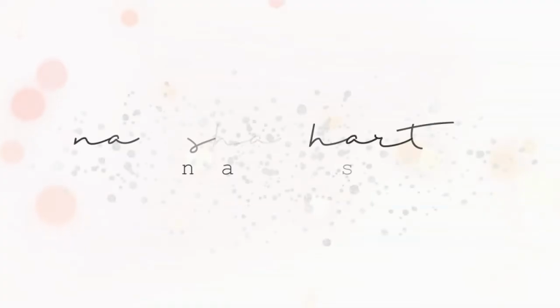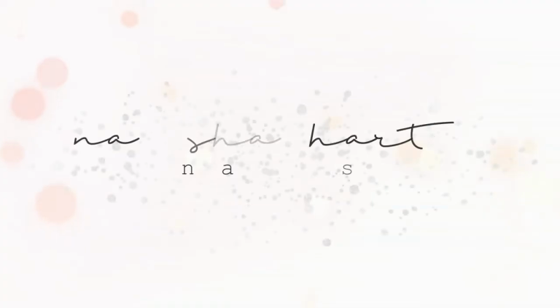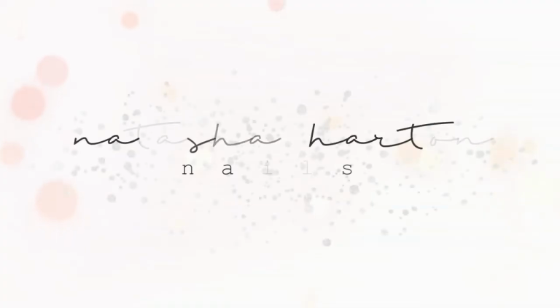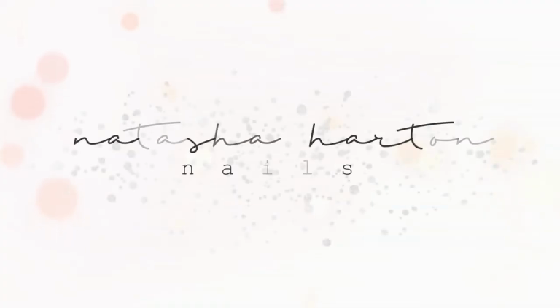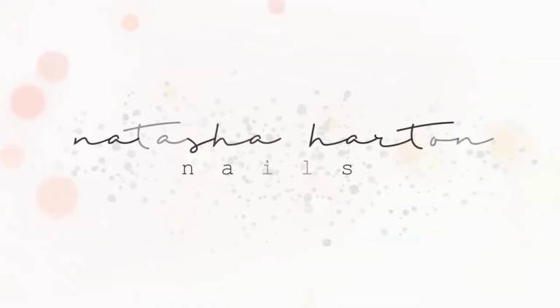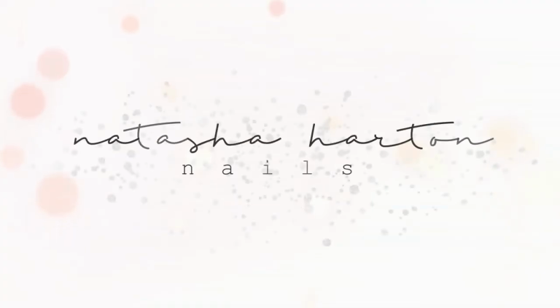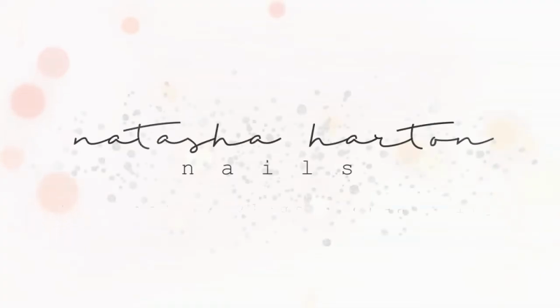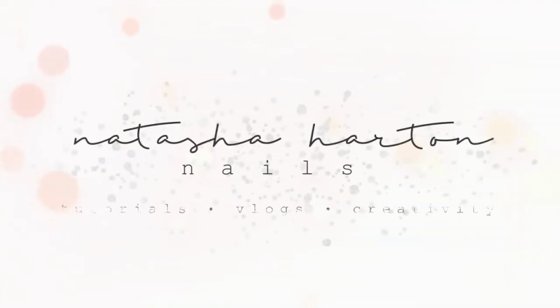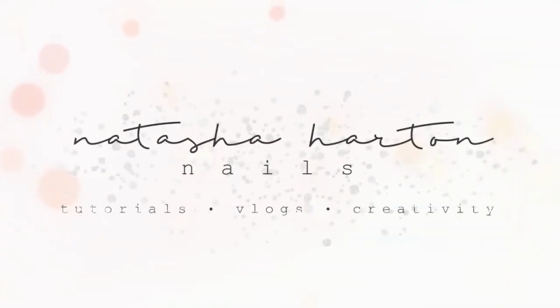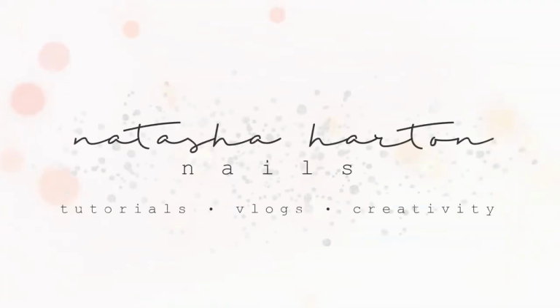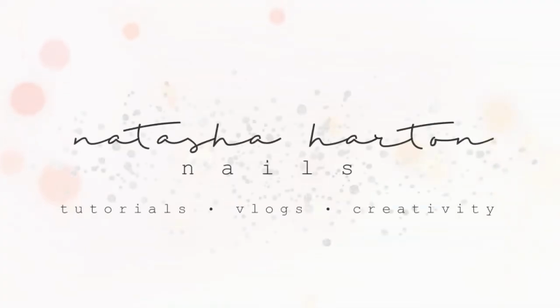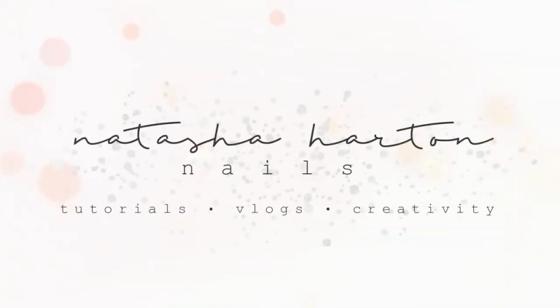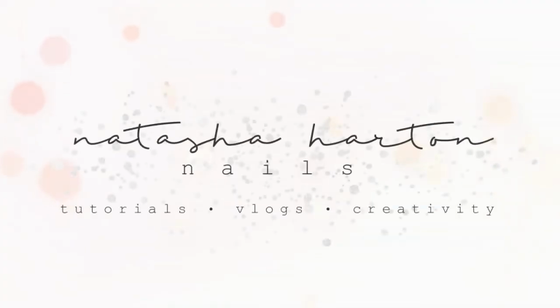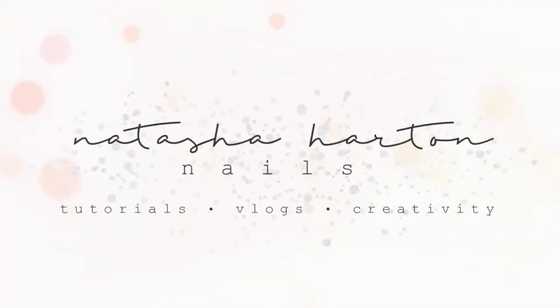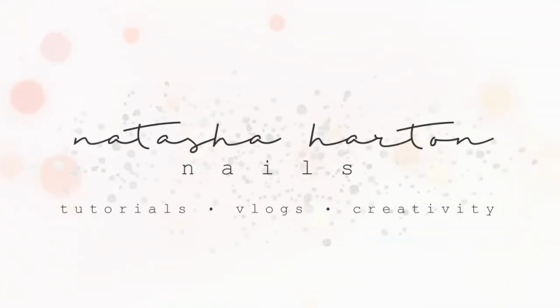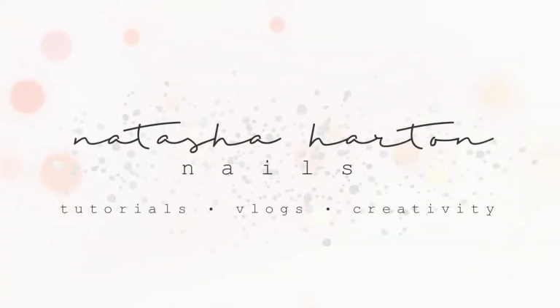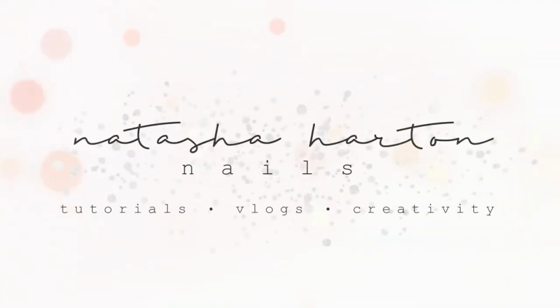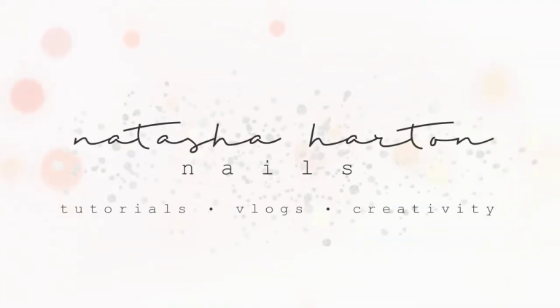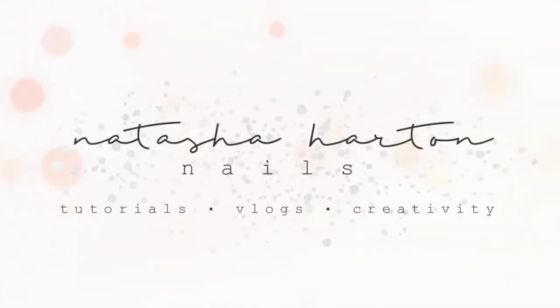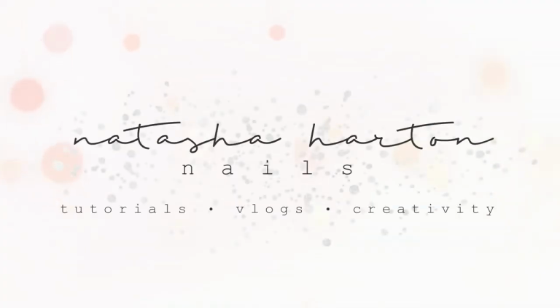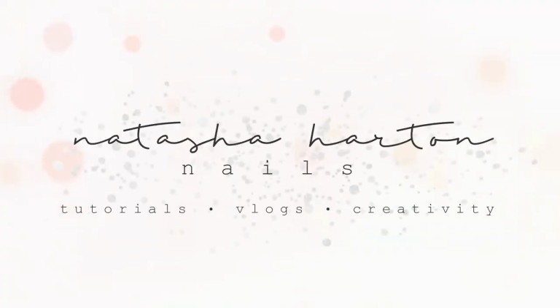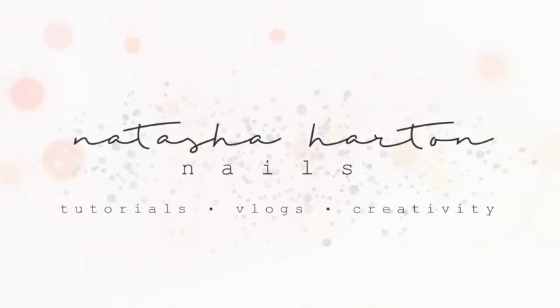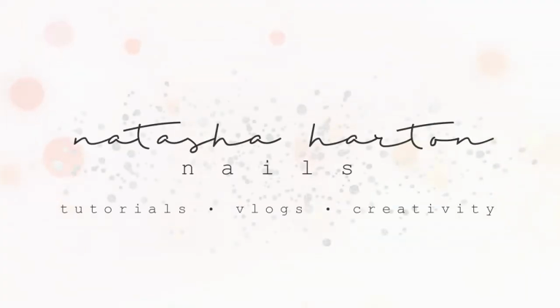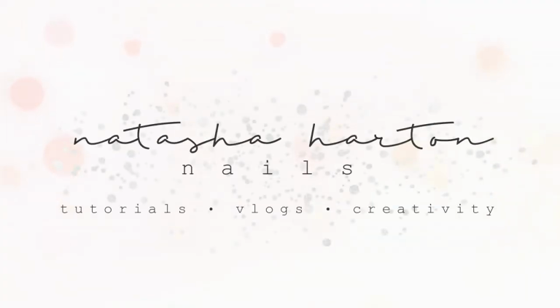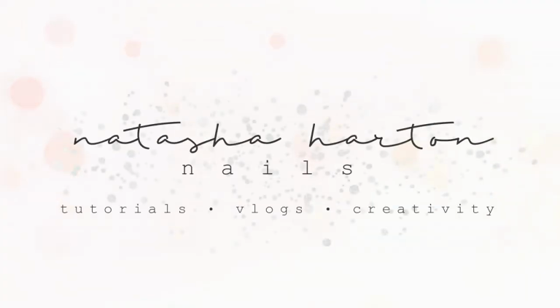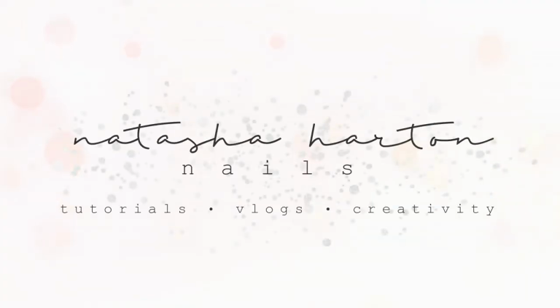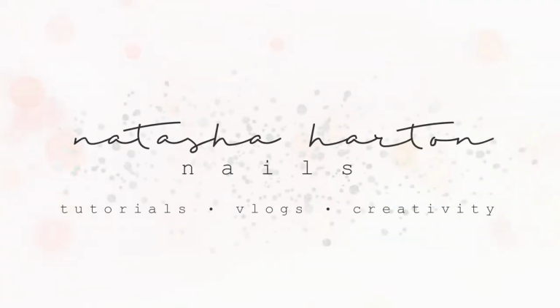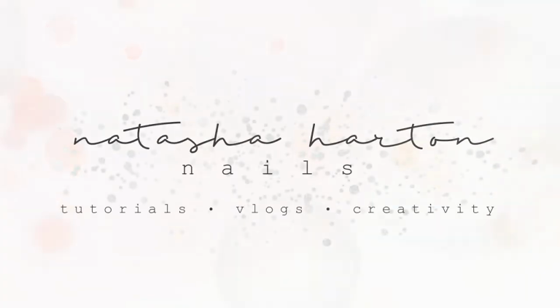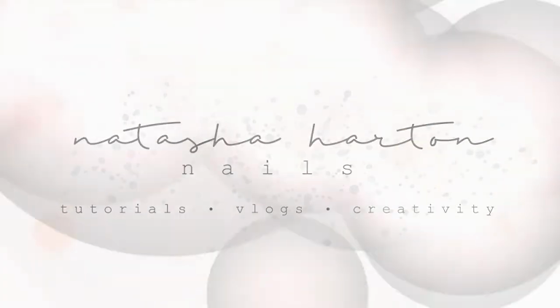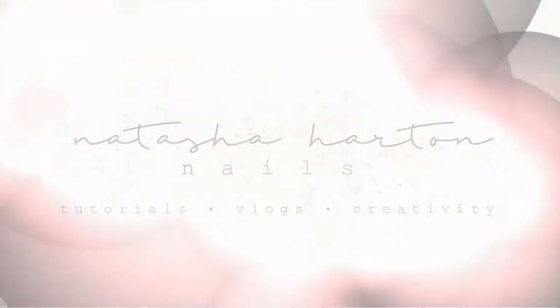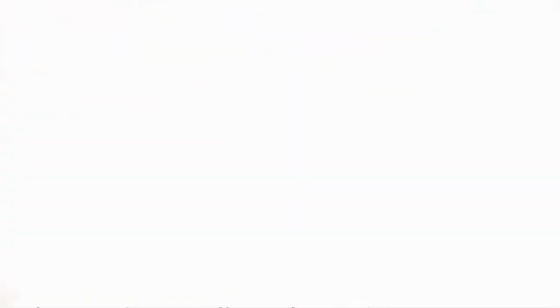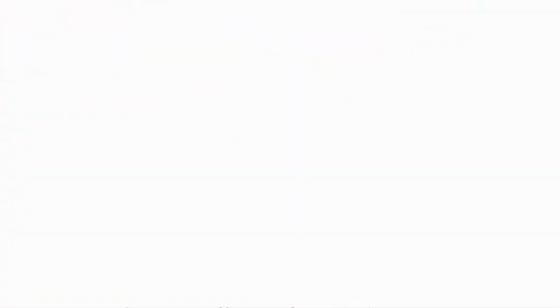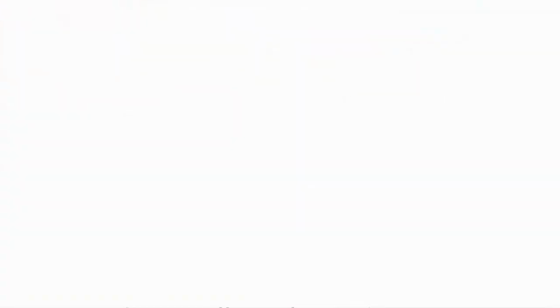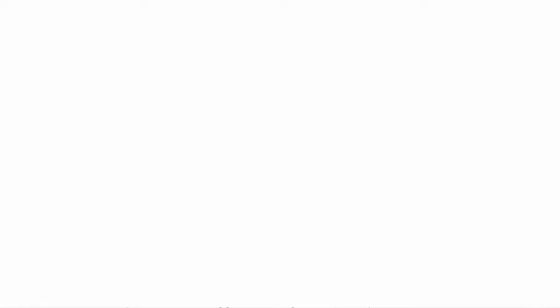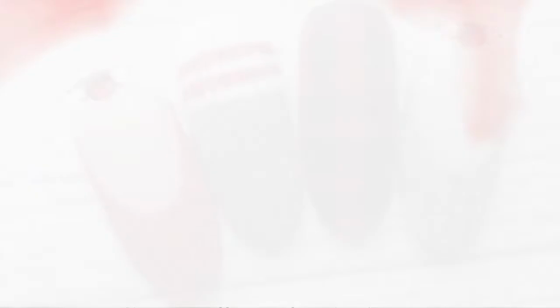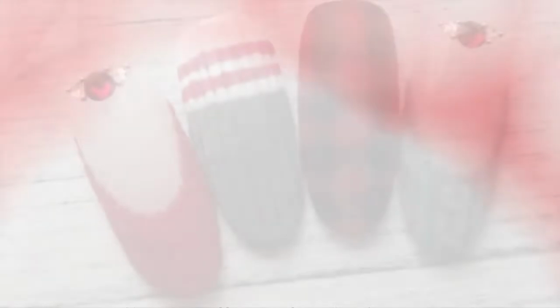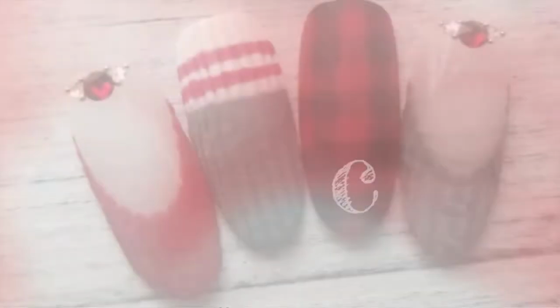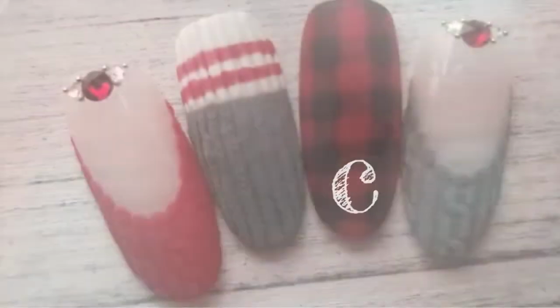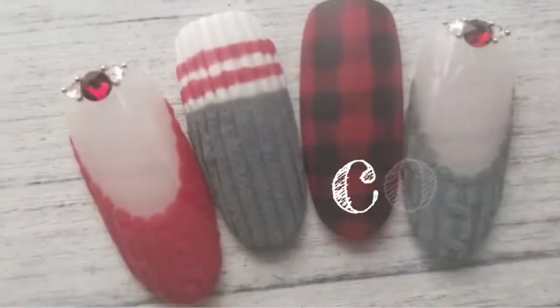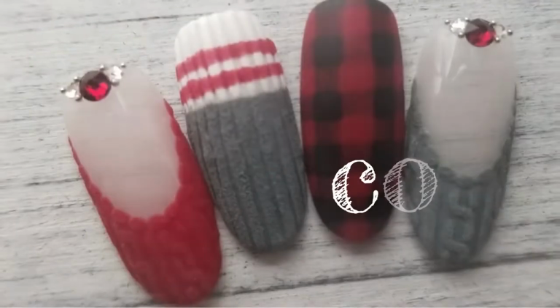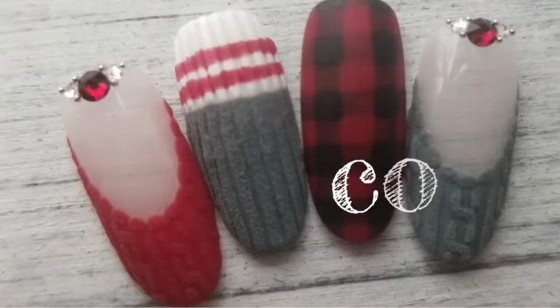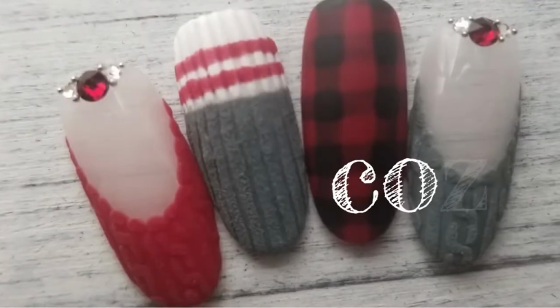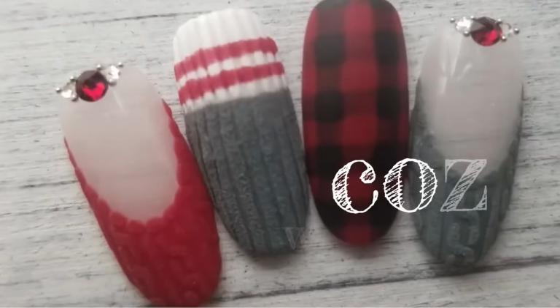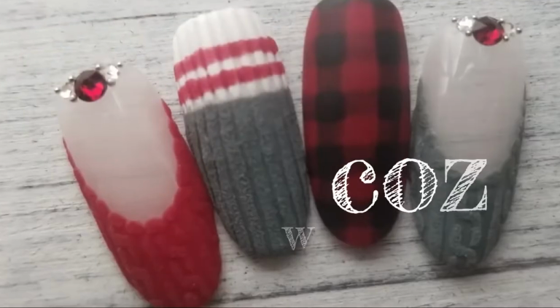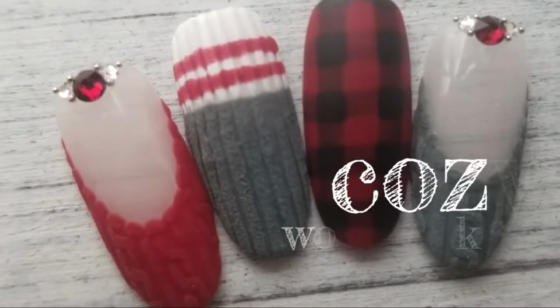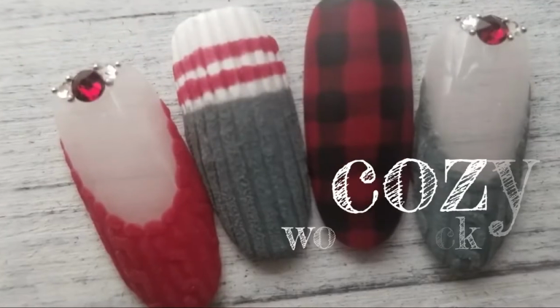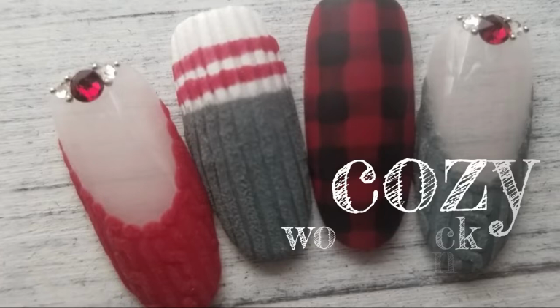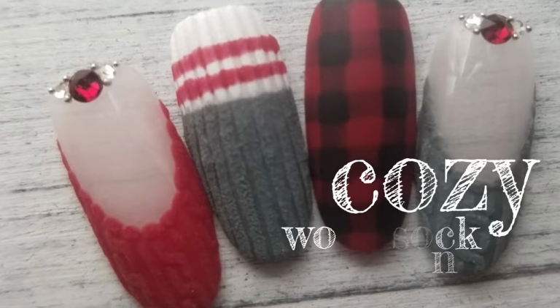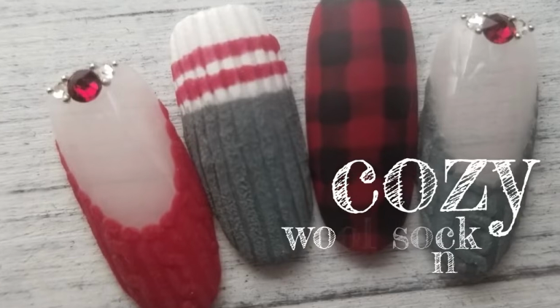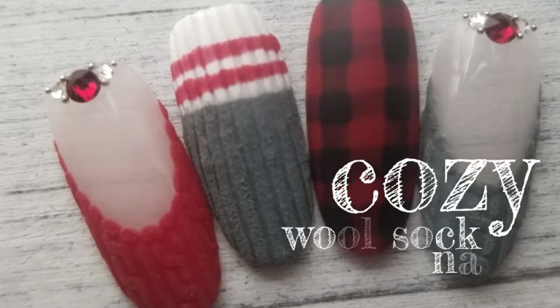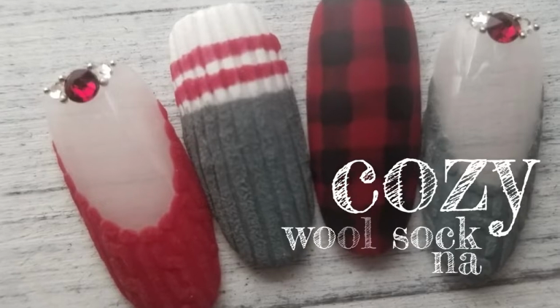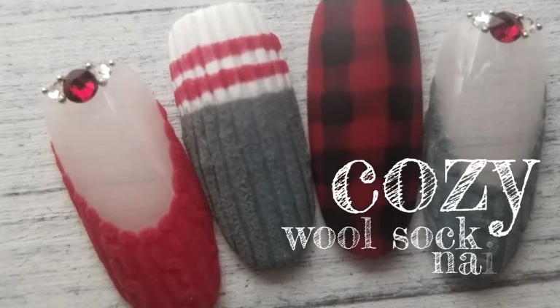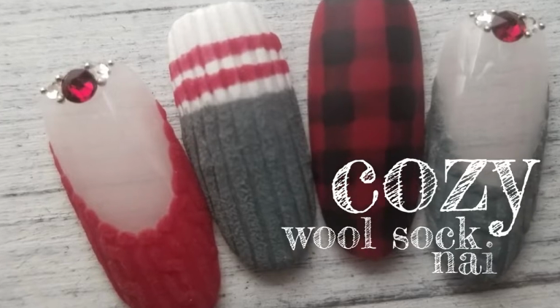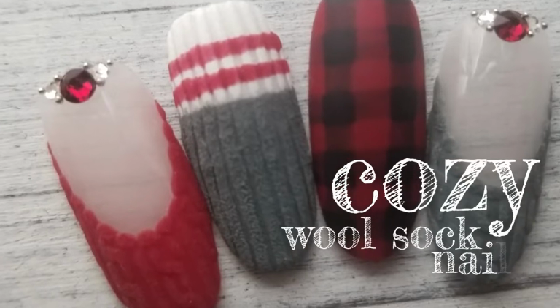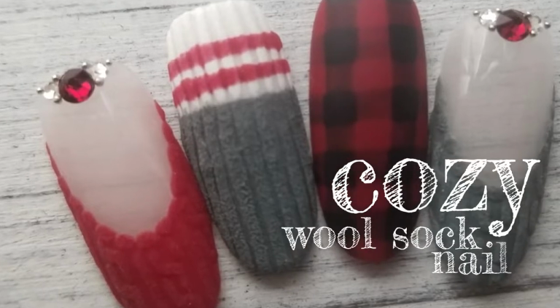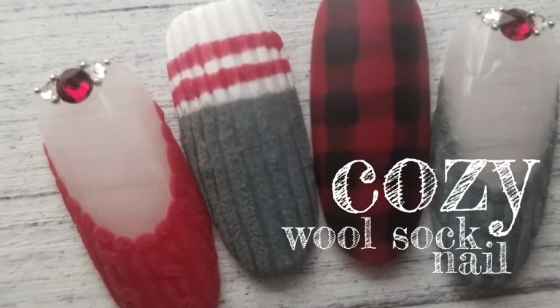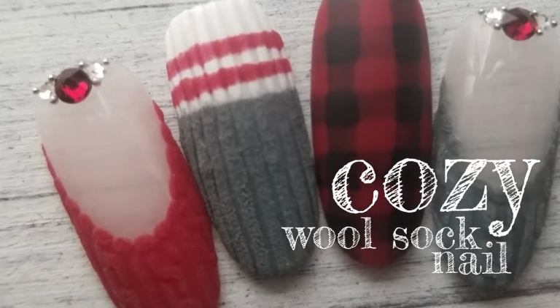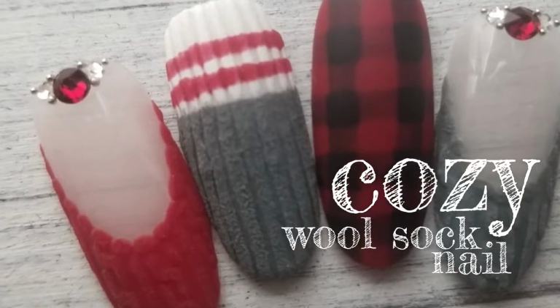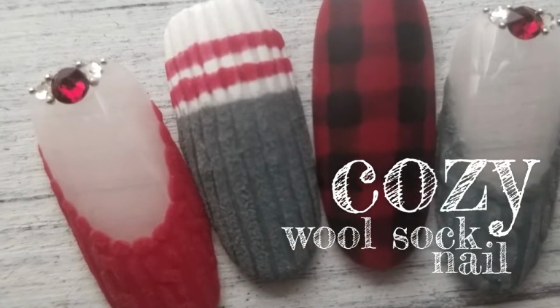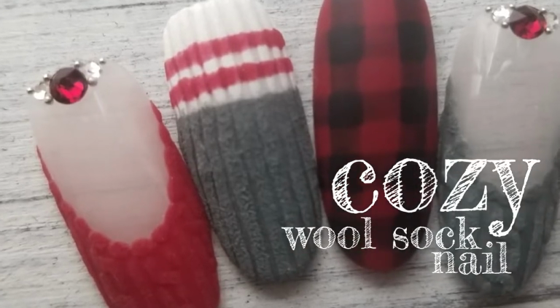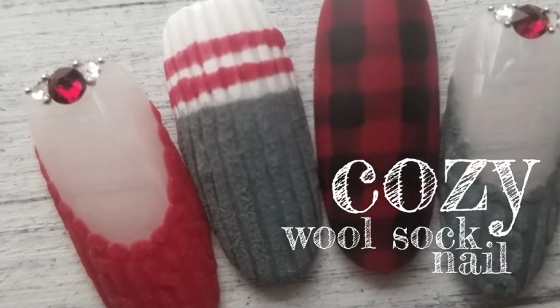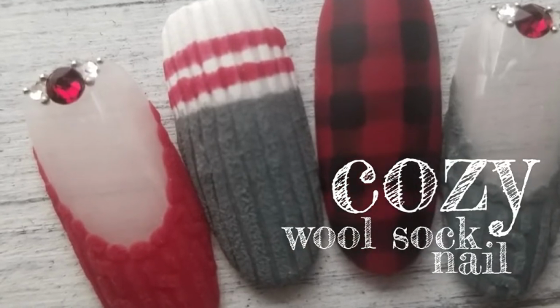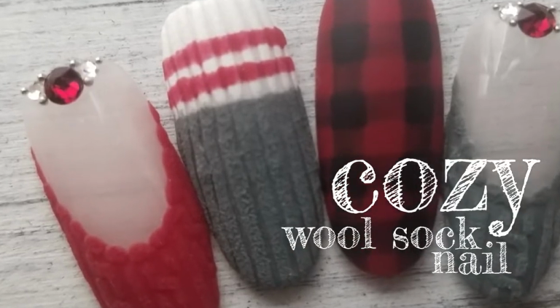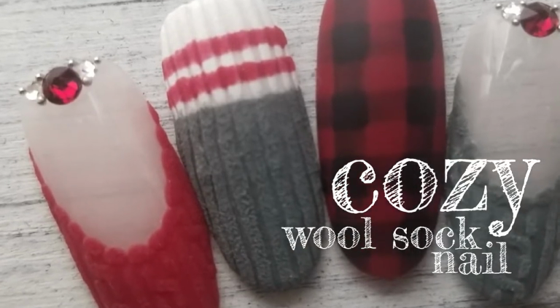Hi guys, it's Tasha and I'm back with my first fall tutorial this year. This is the Cozy Wool Sock nail.